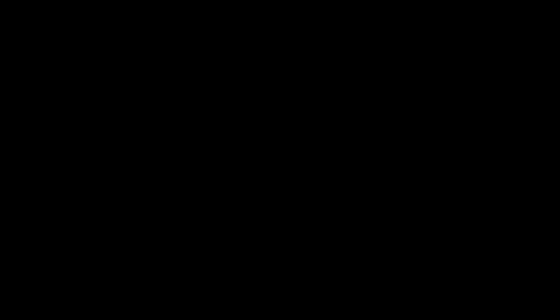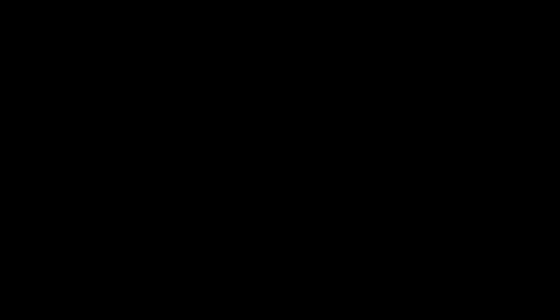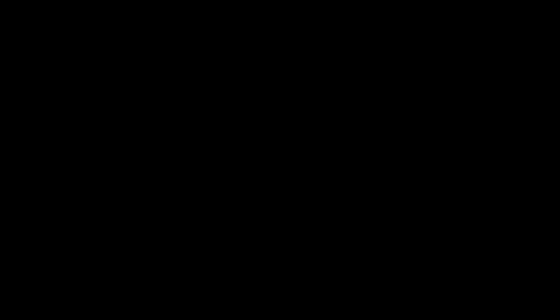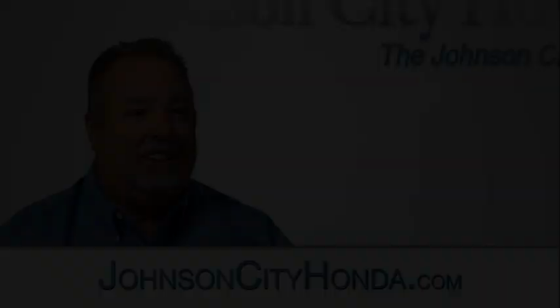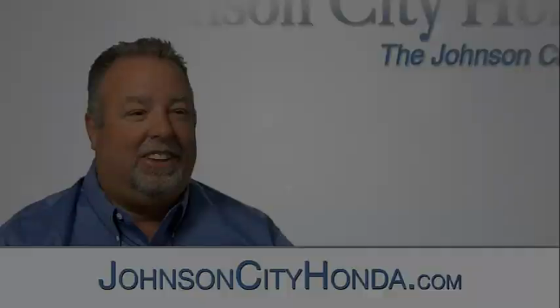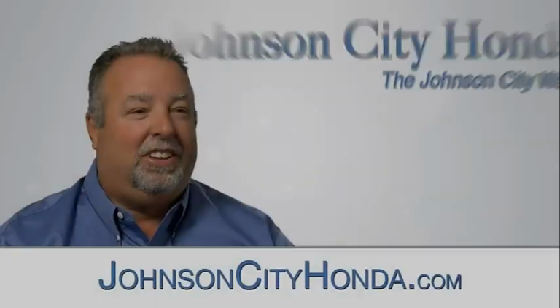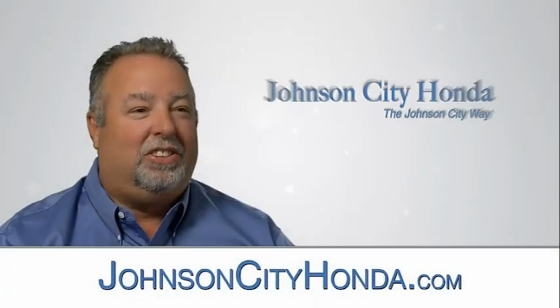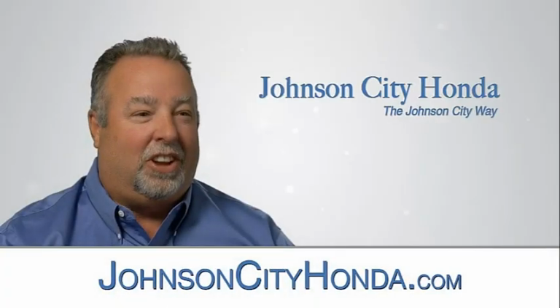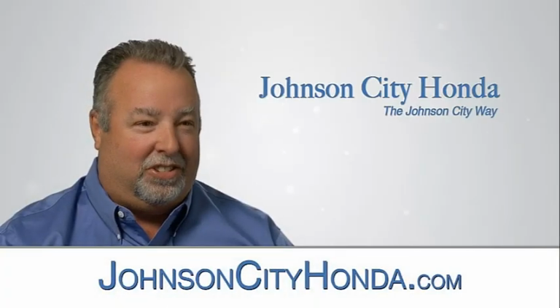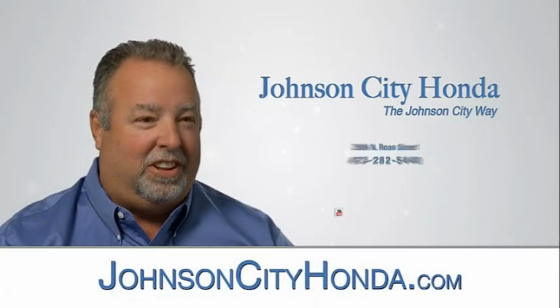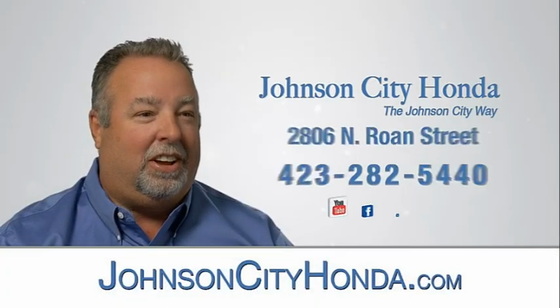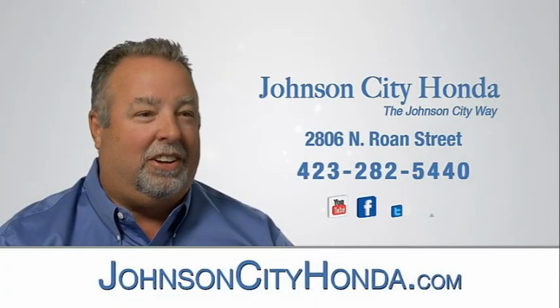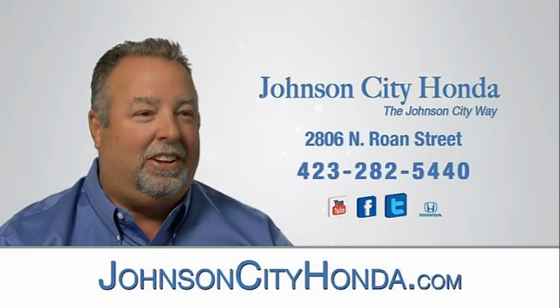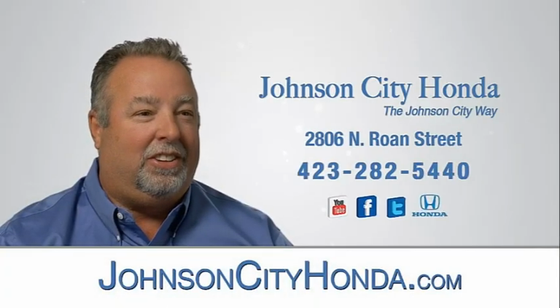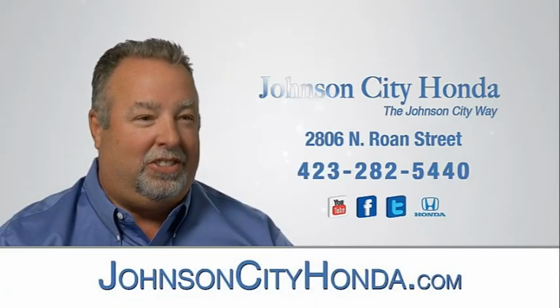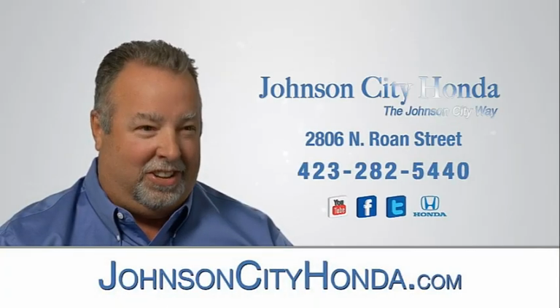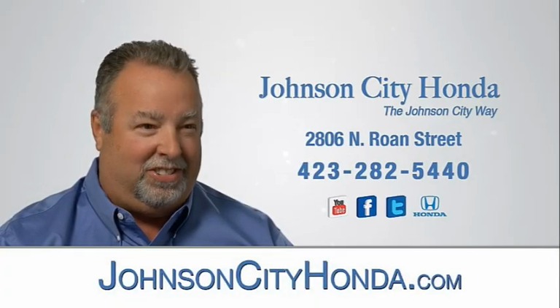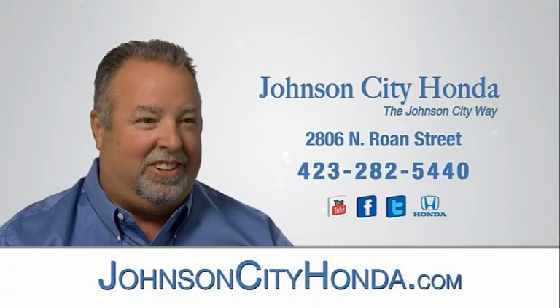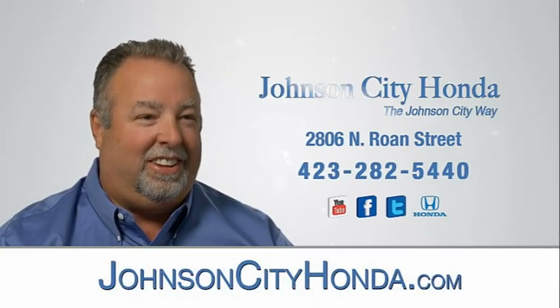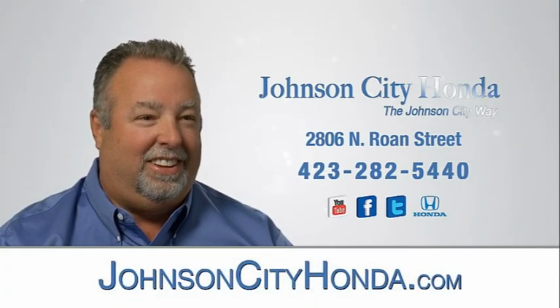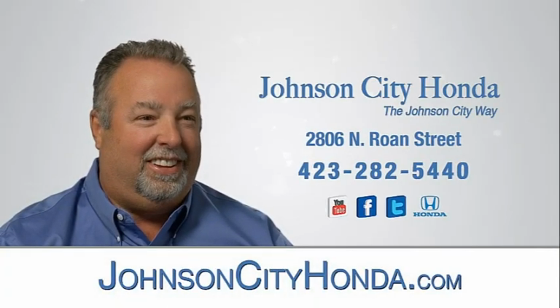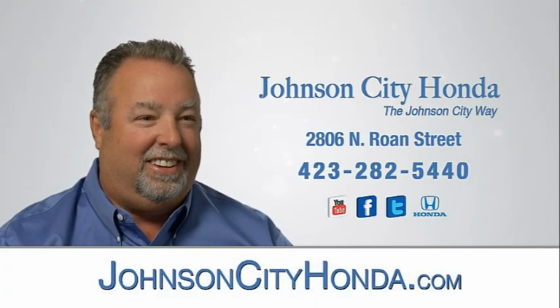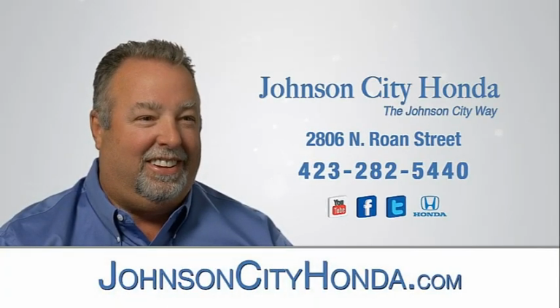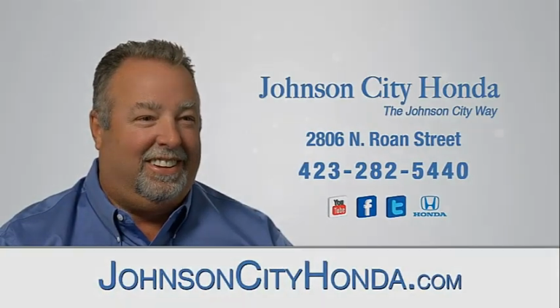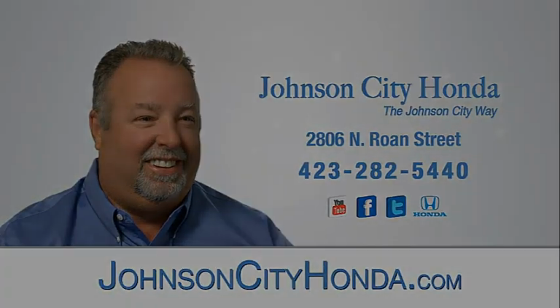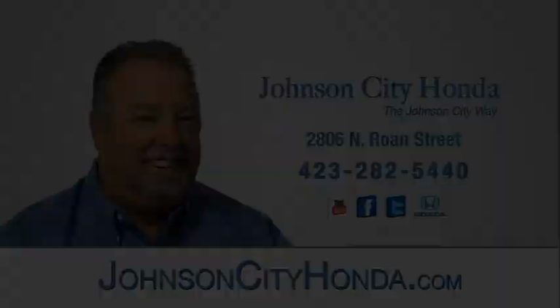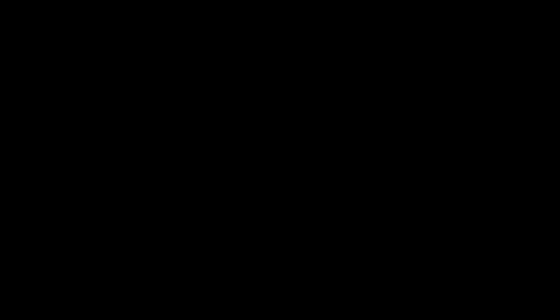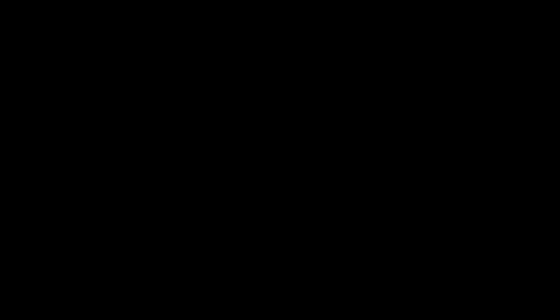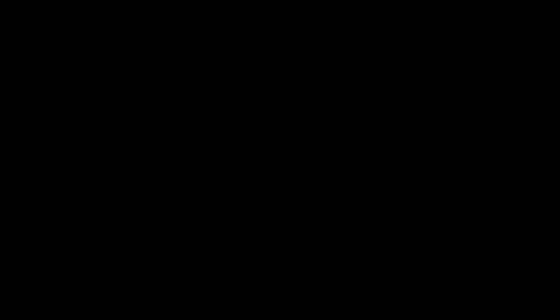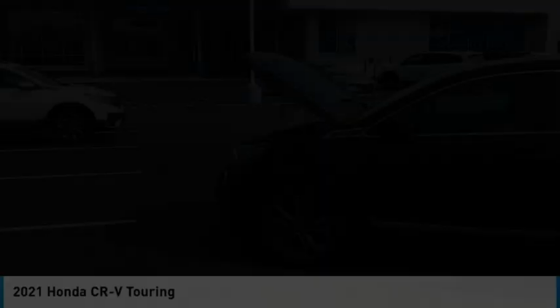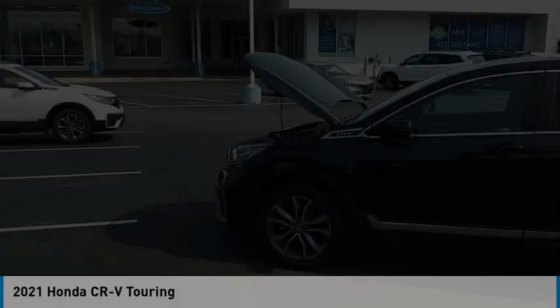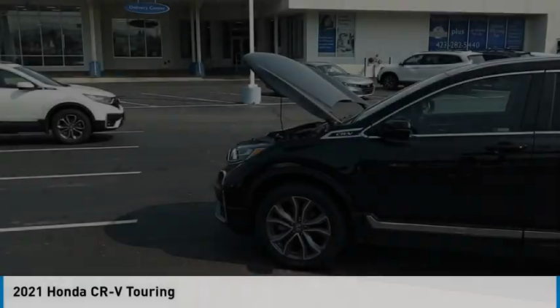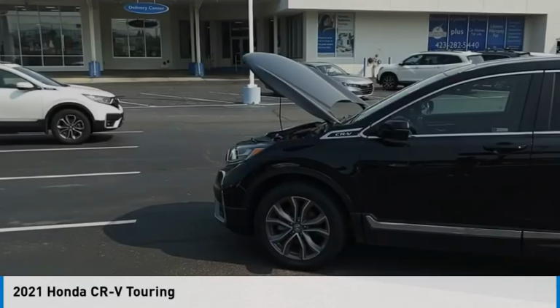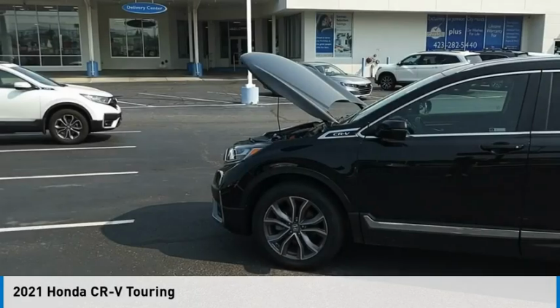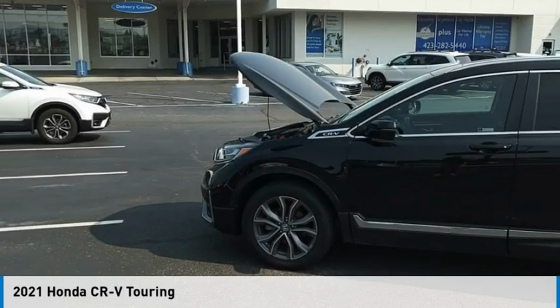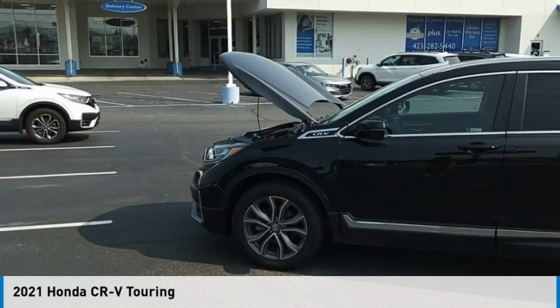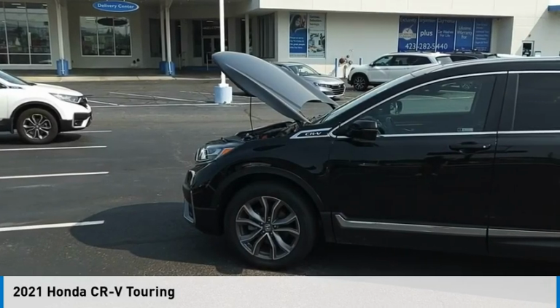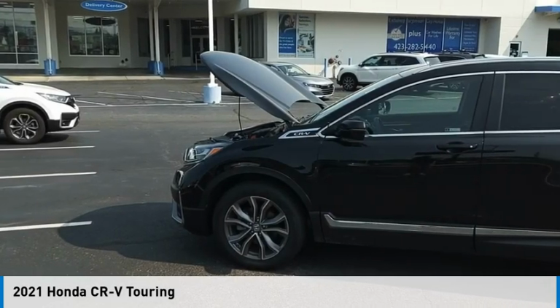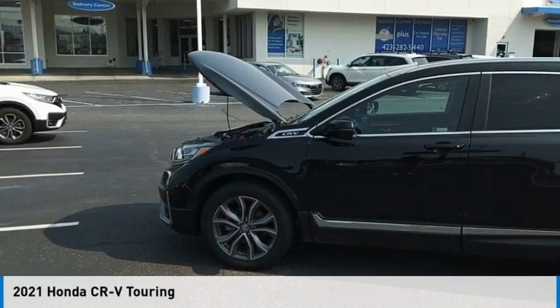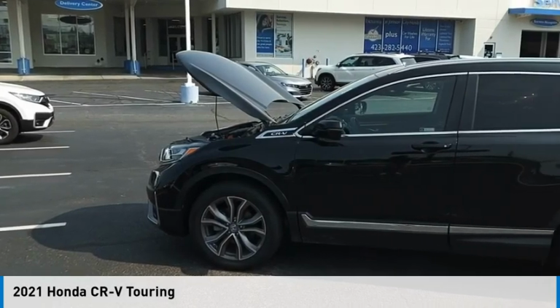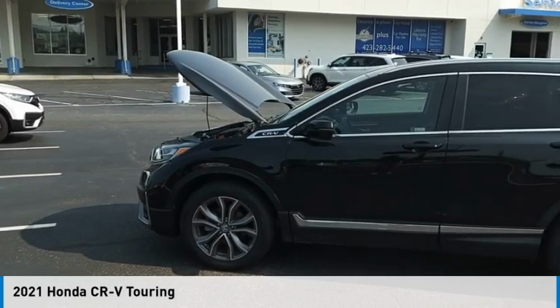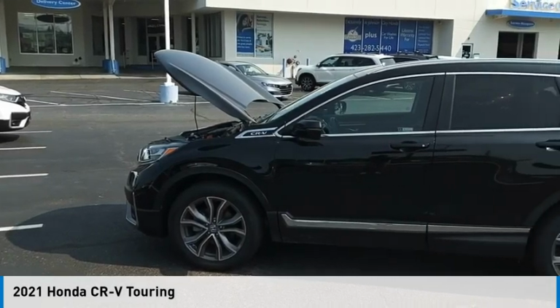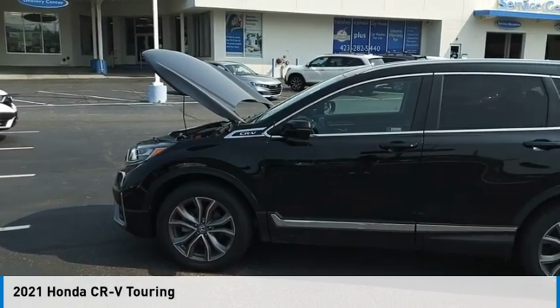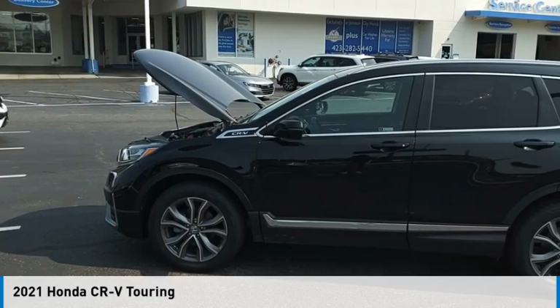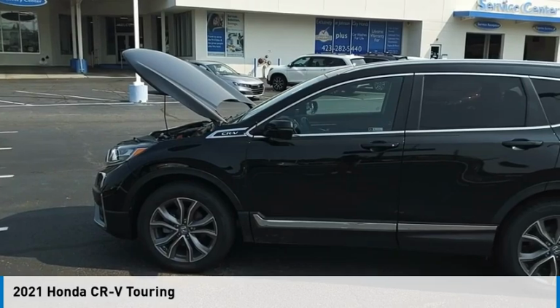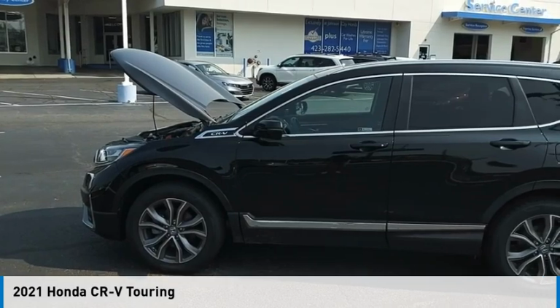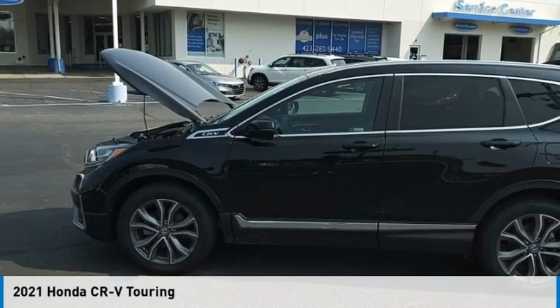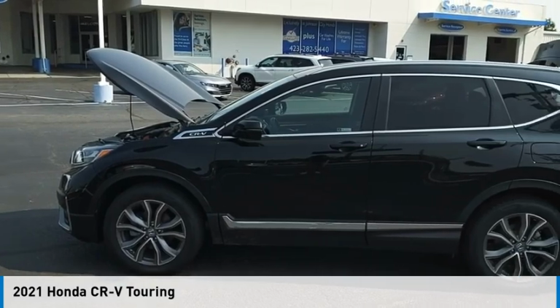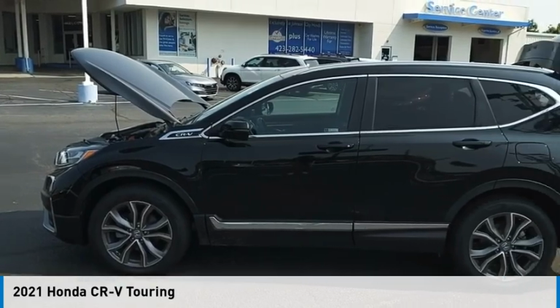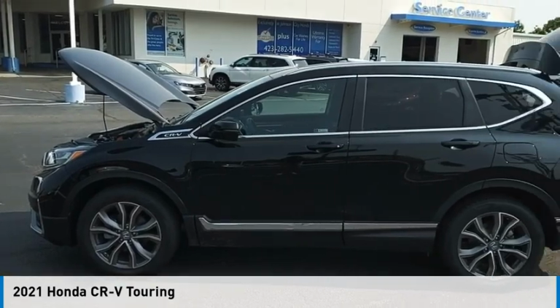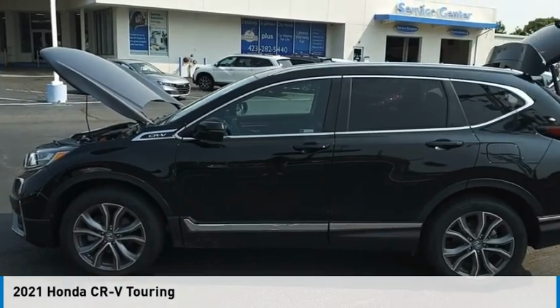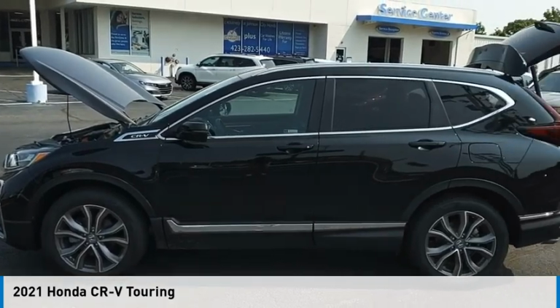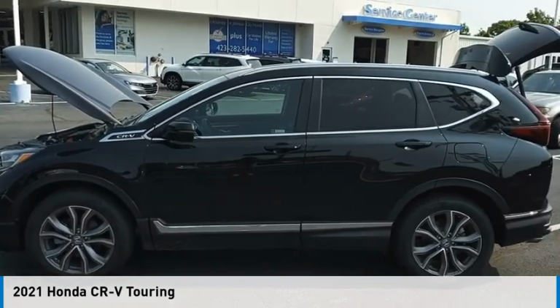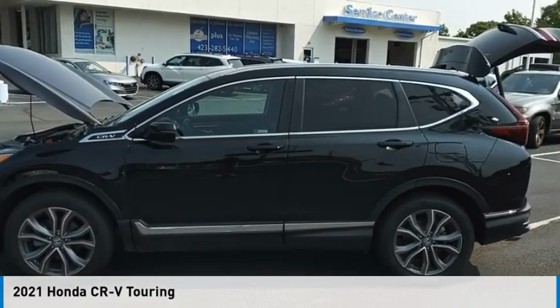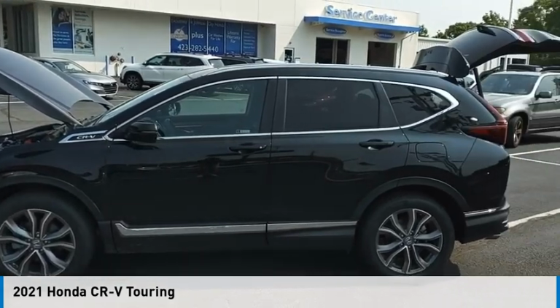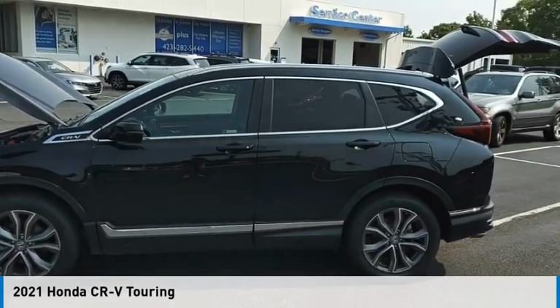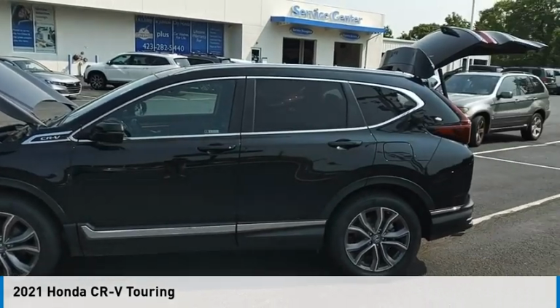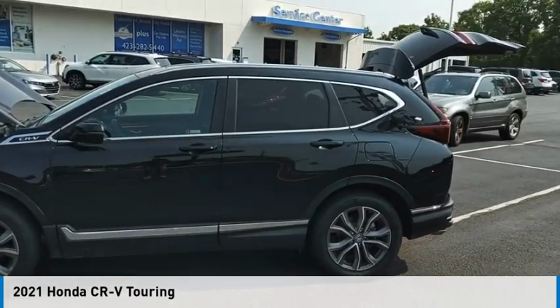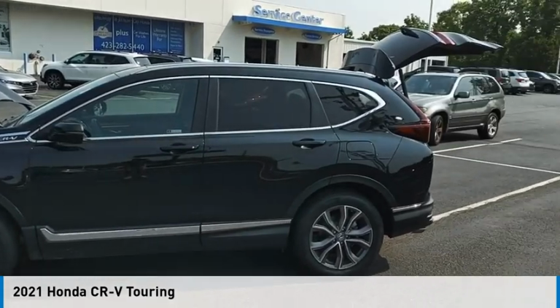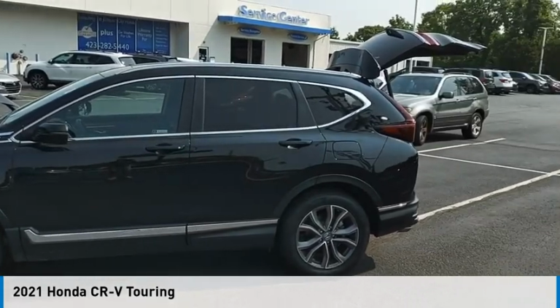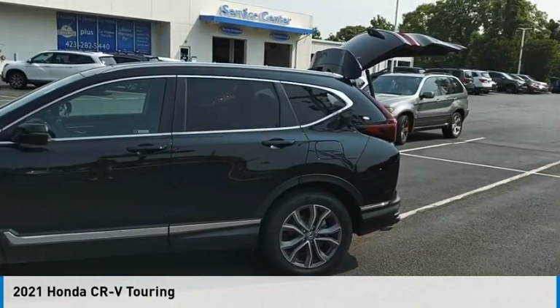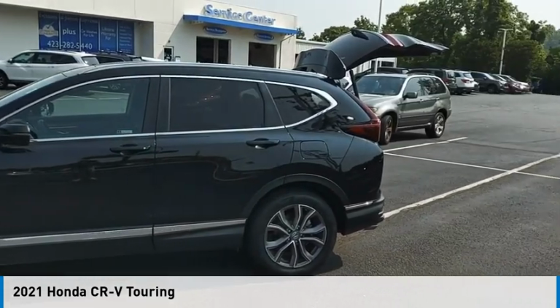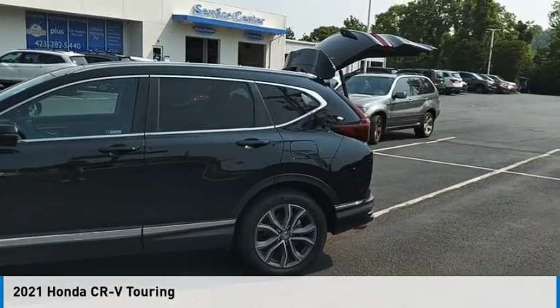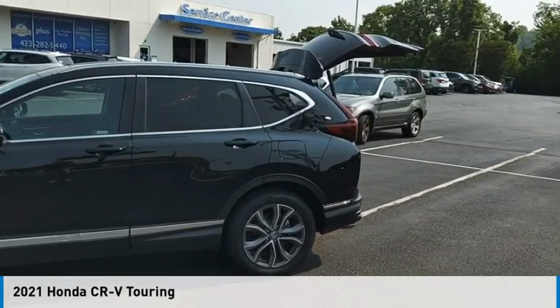Johnson City Honda, Johnson City. Come test drive the 2021 CR-V.